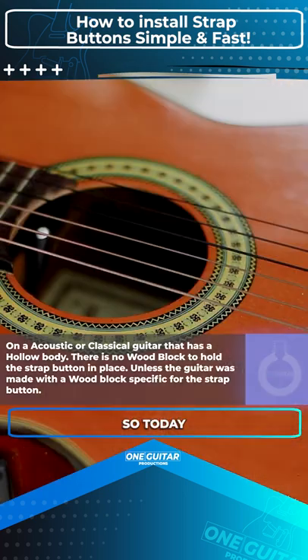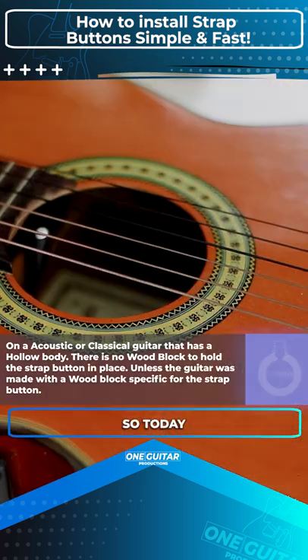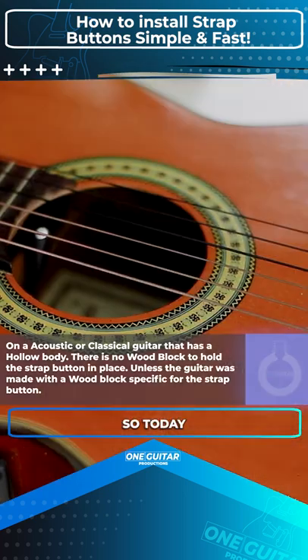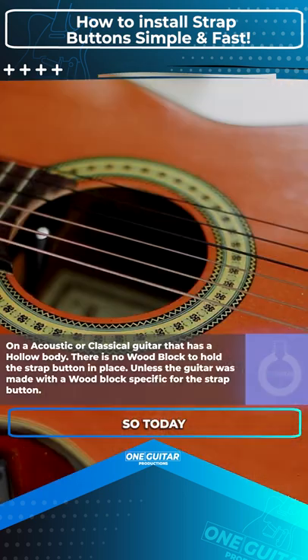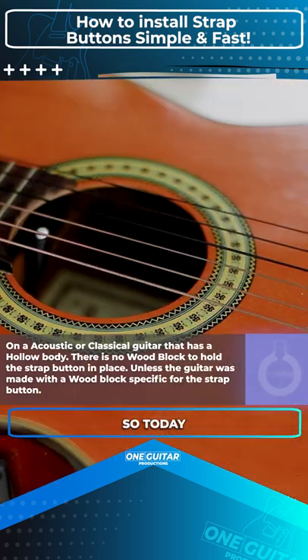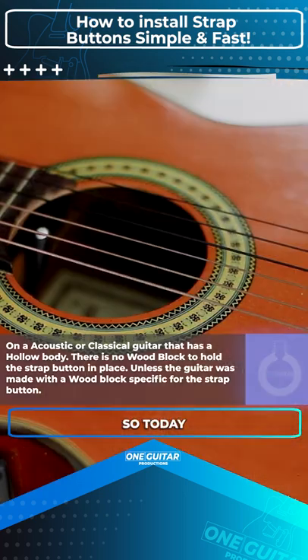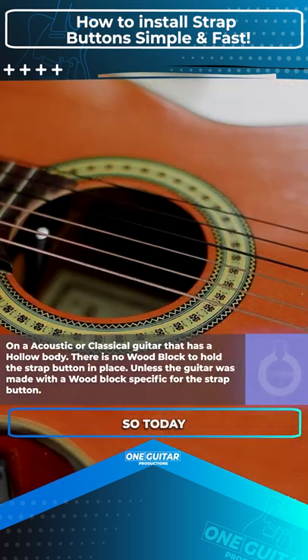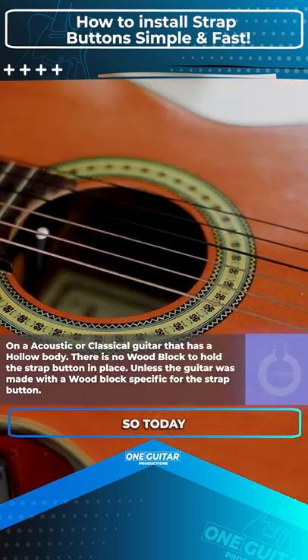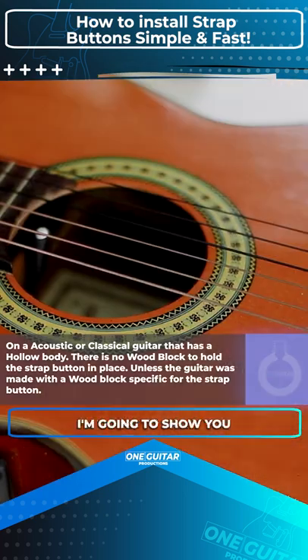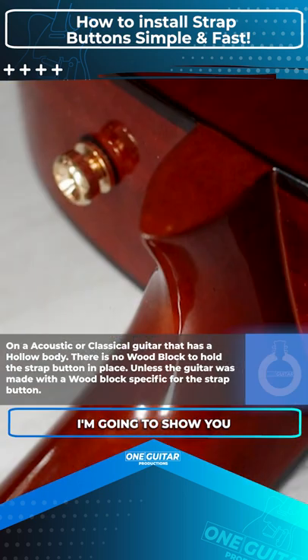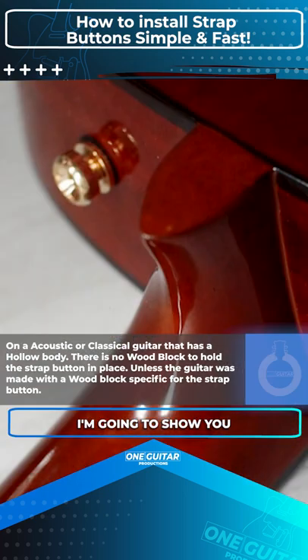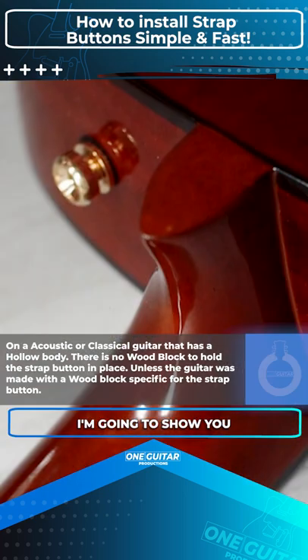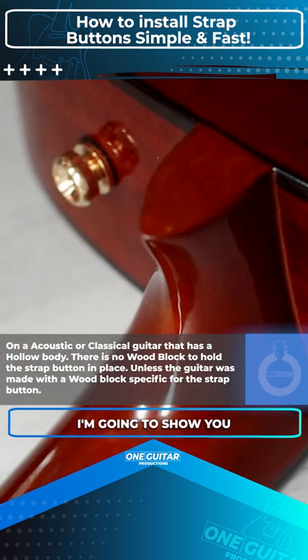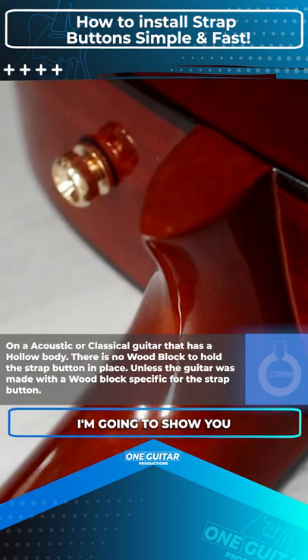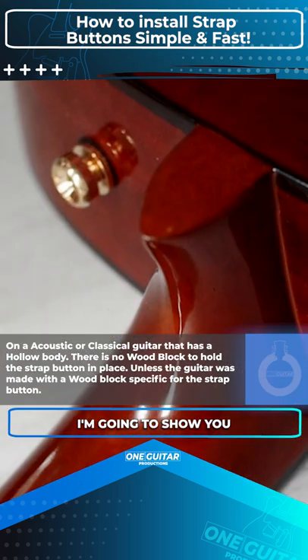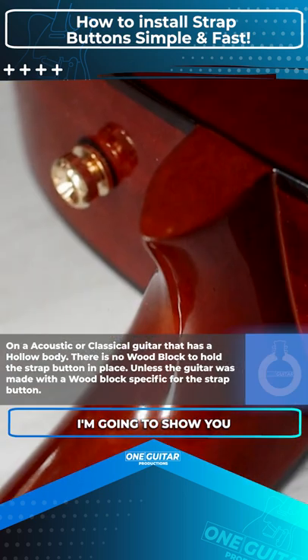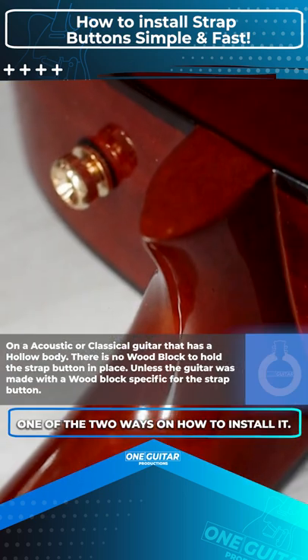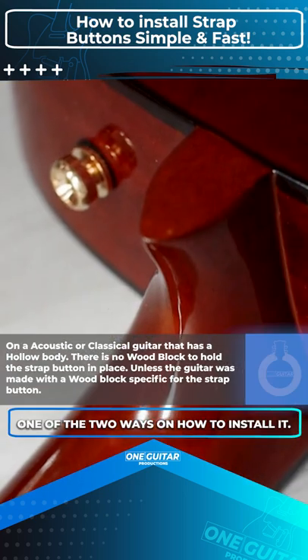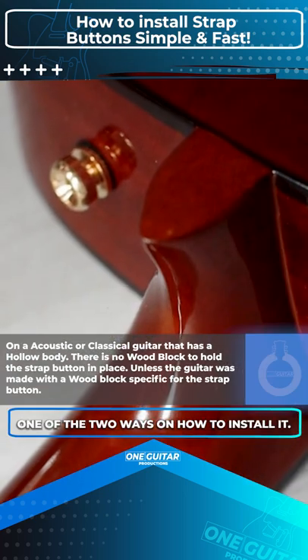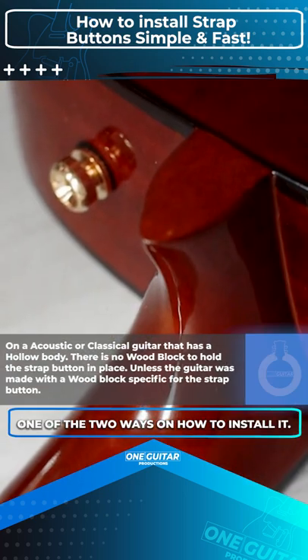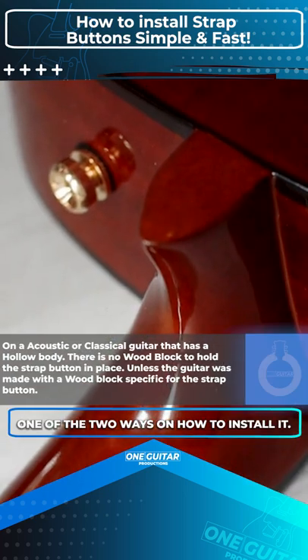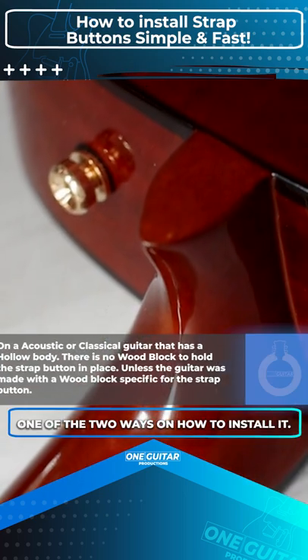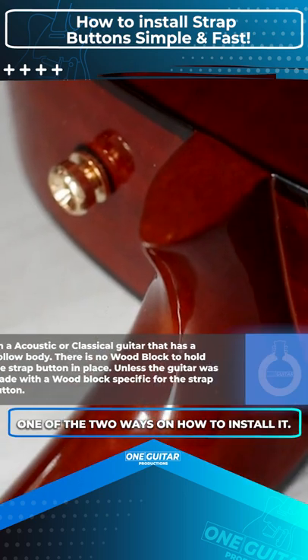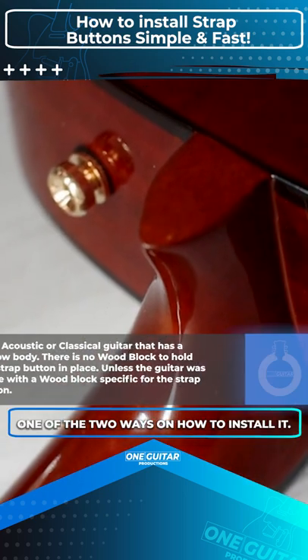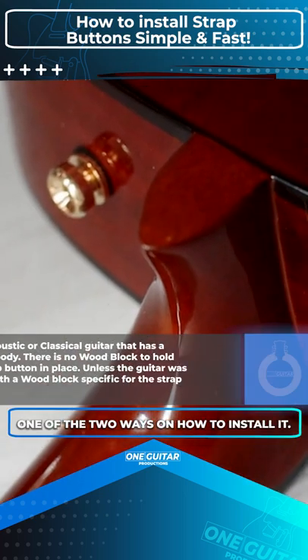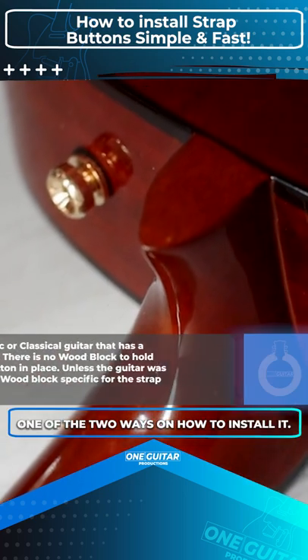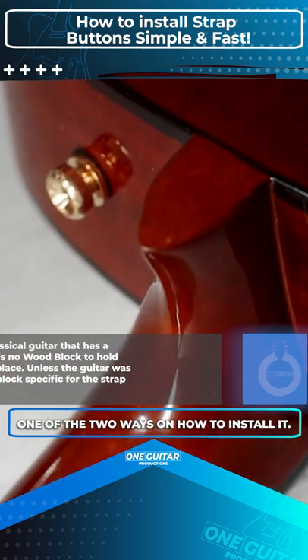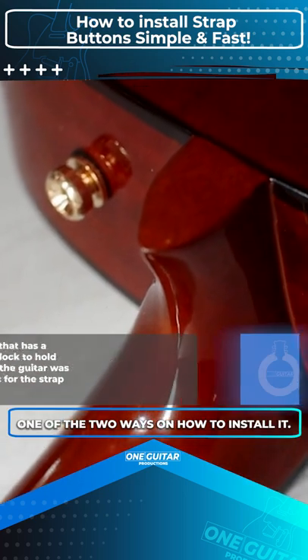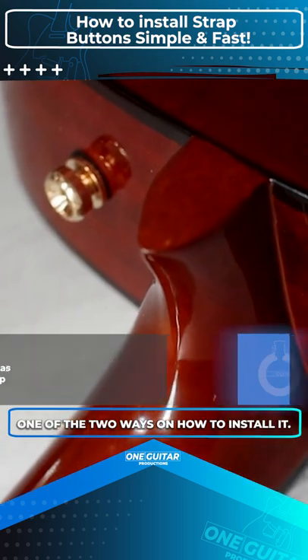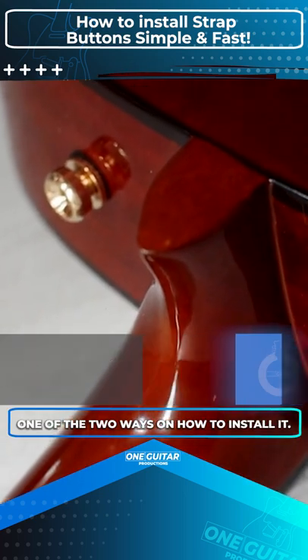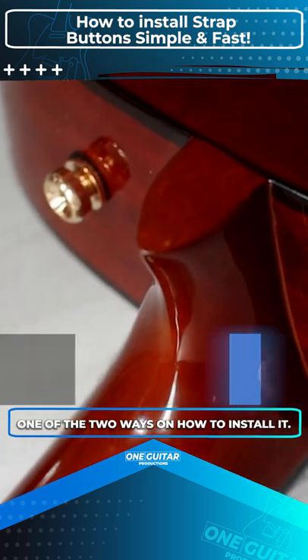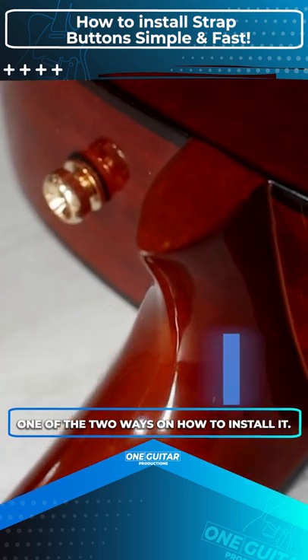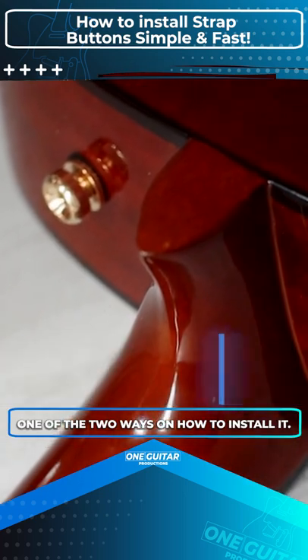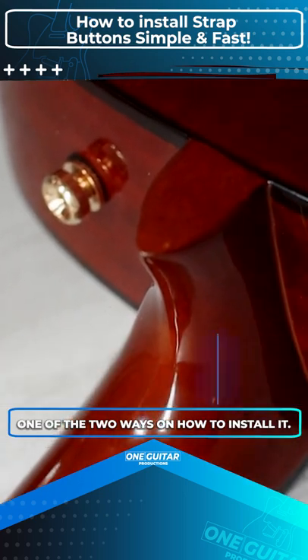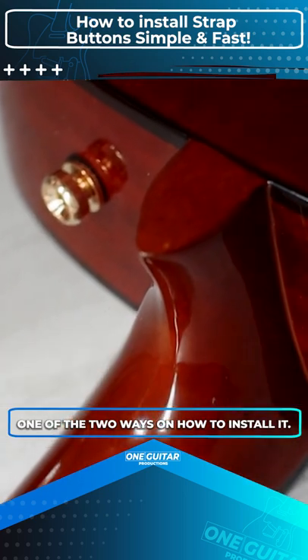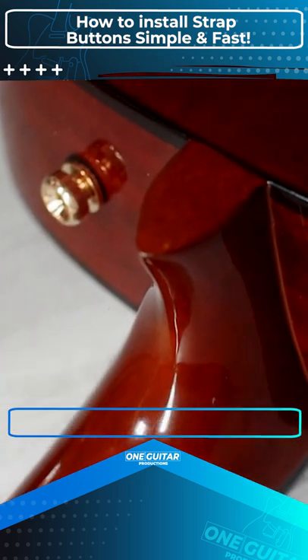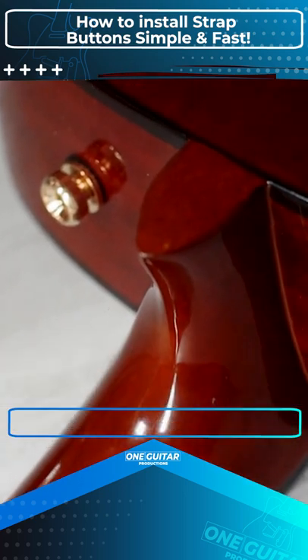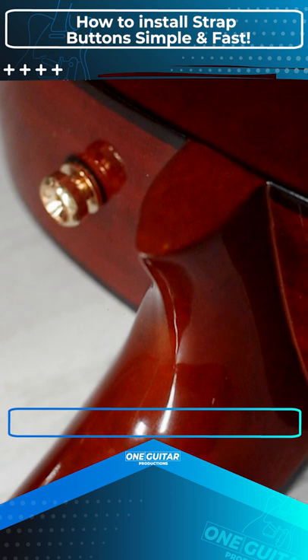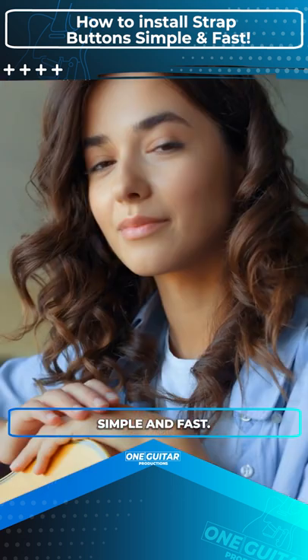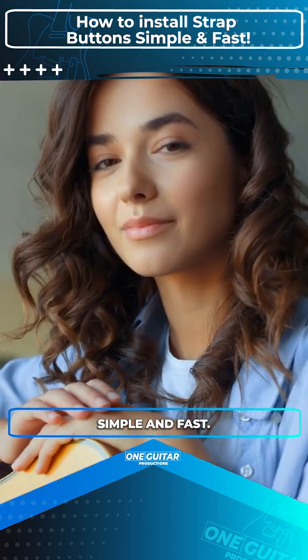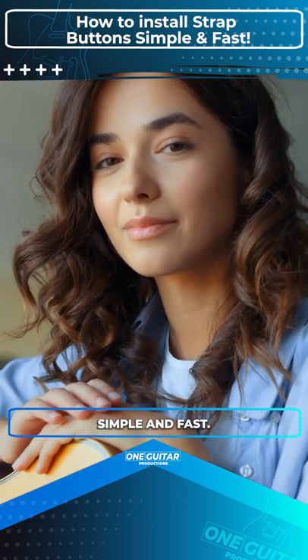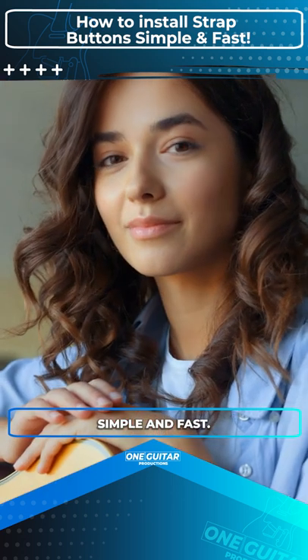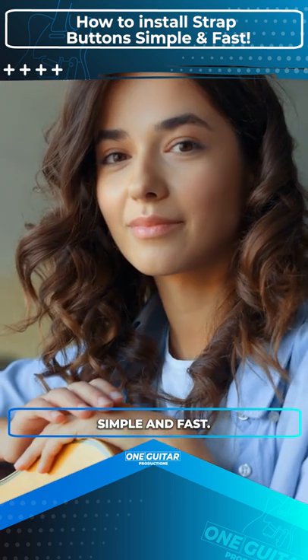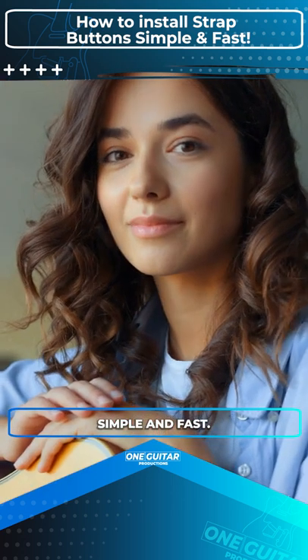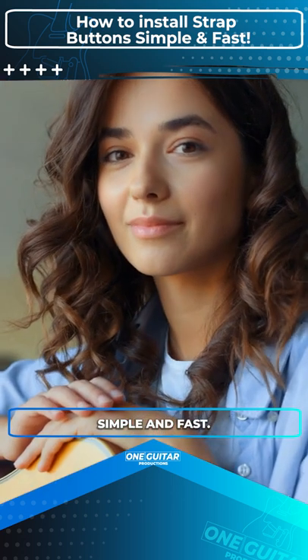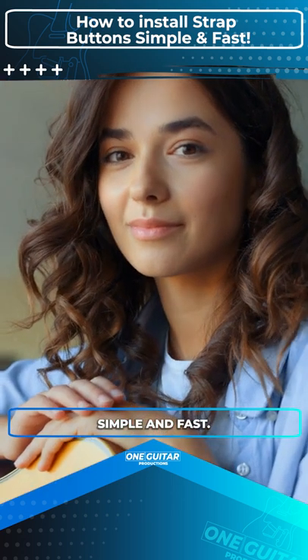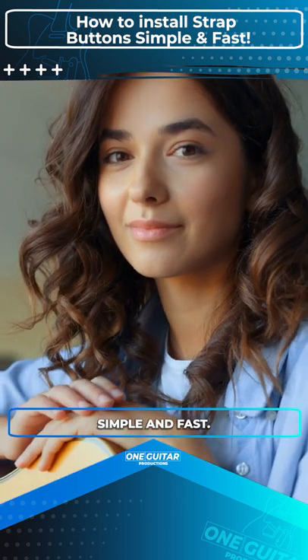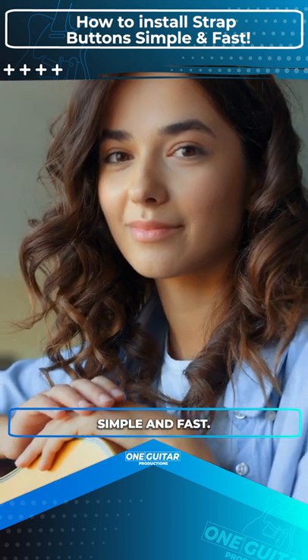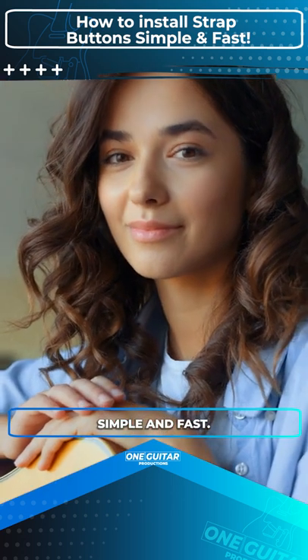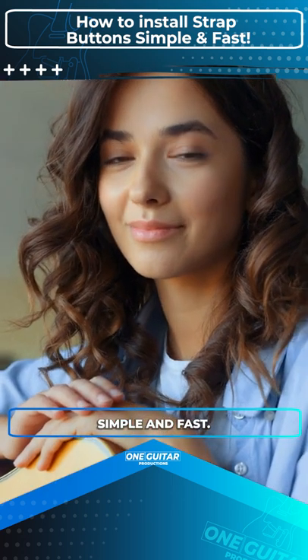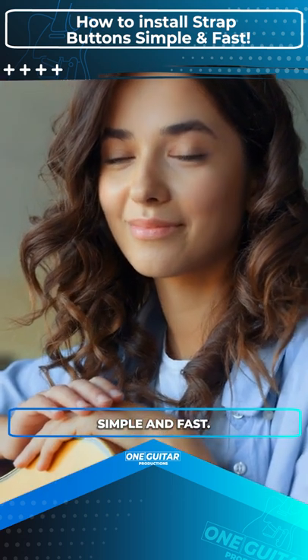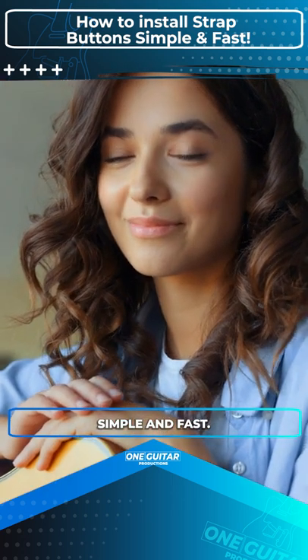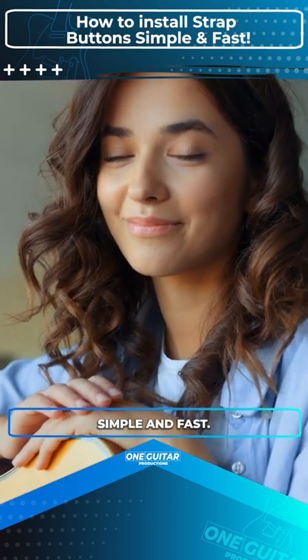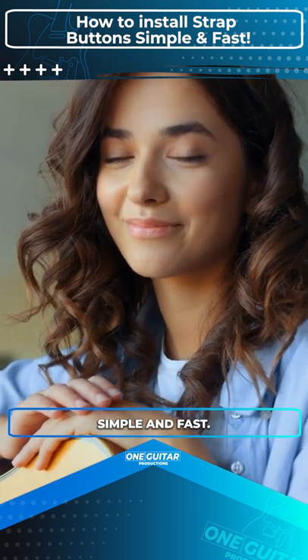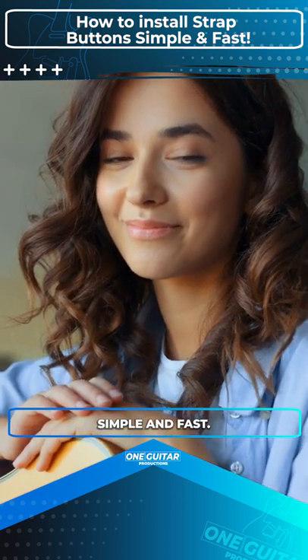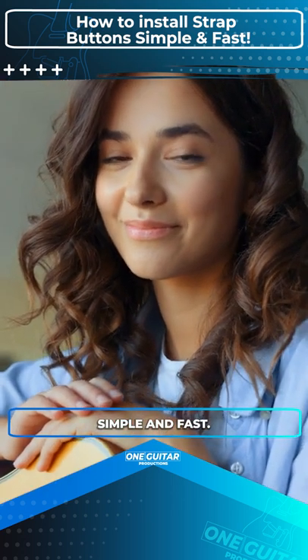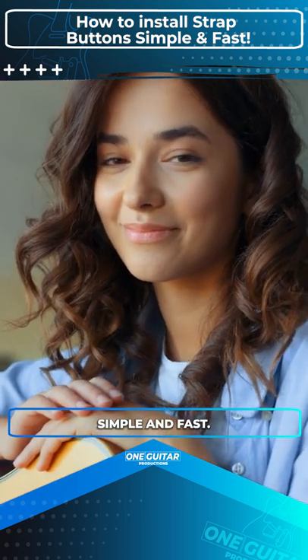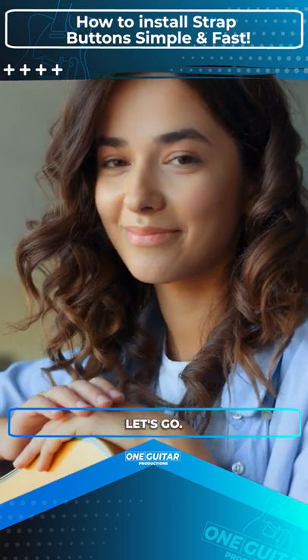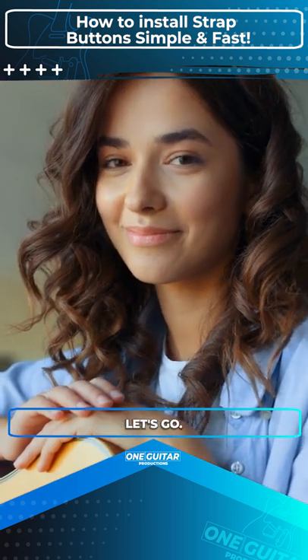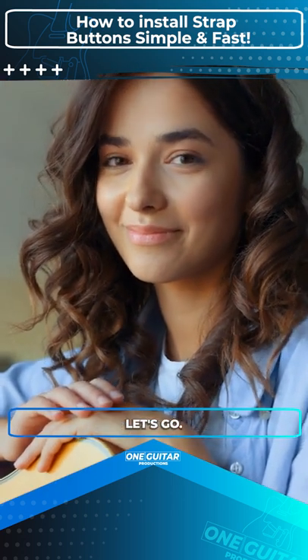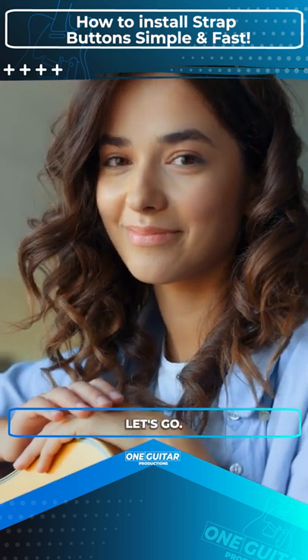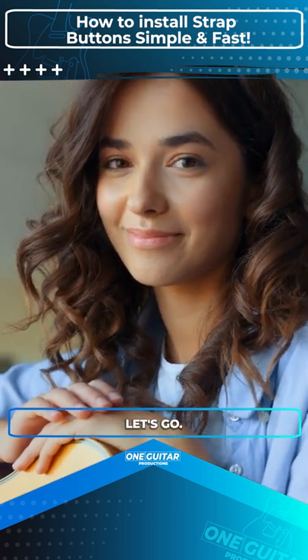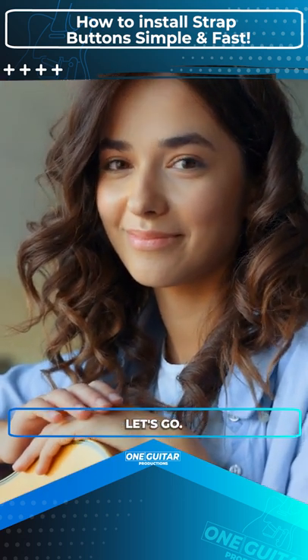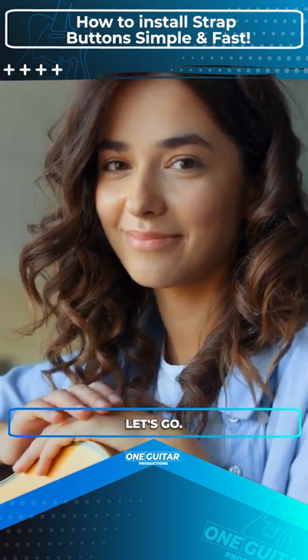So today, I'm going to show you one of the two ways on how to install it — simple and fast. Let's go!